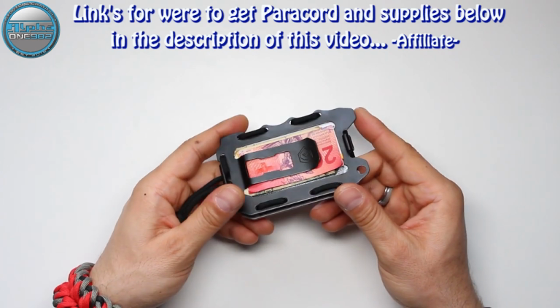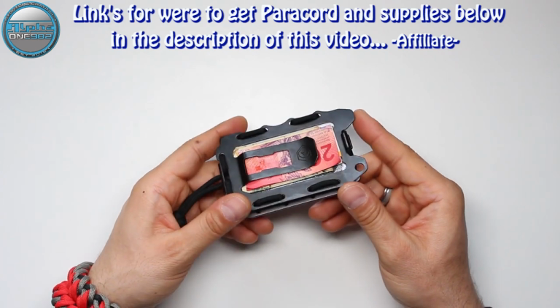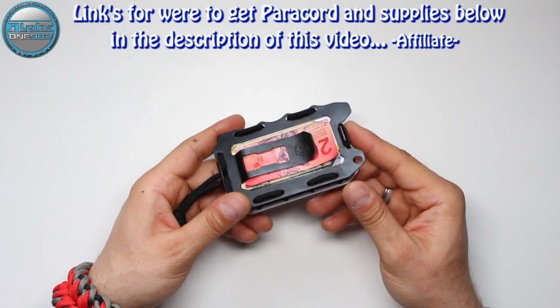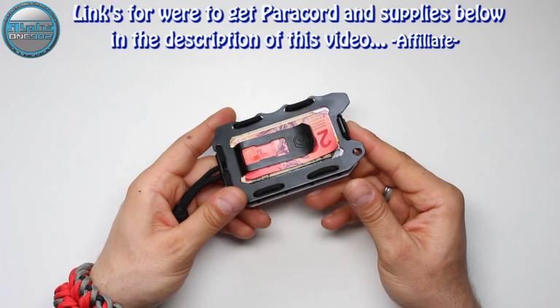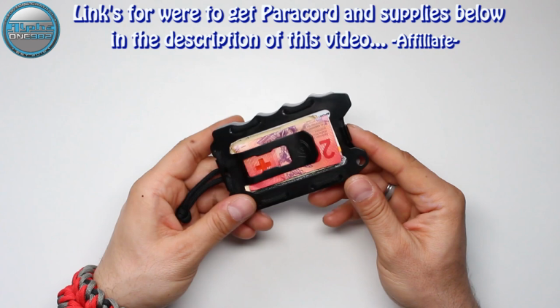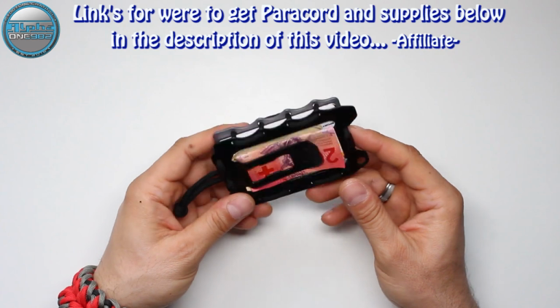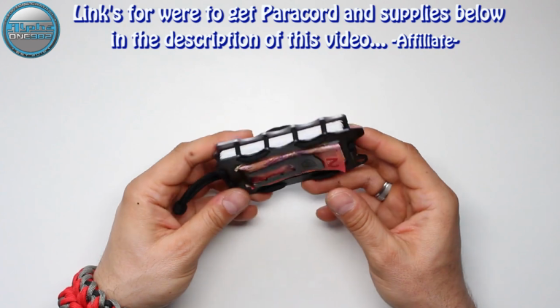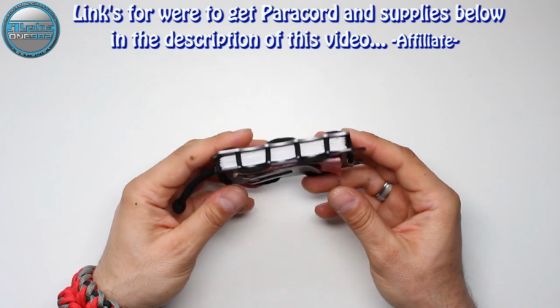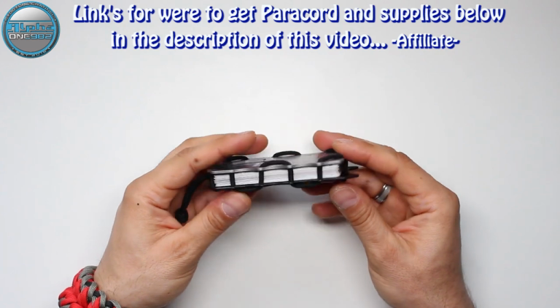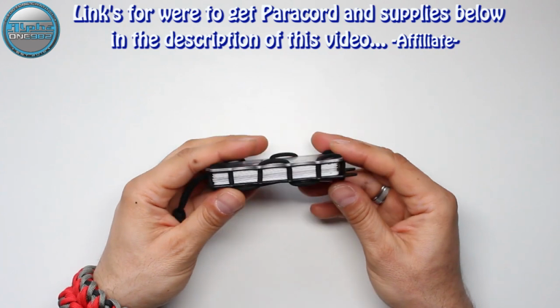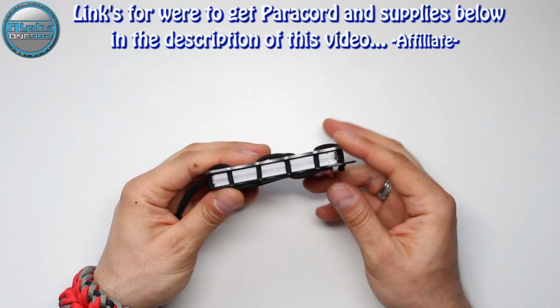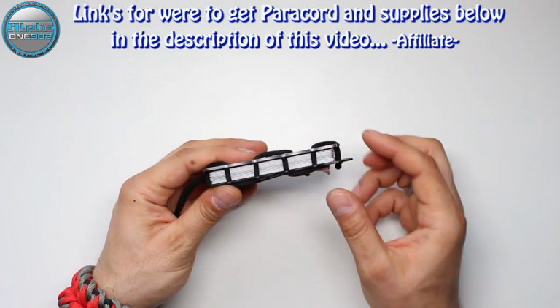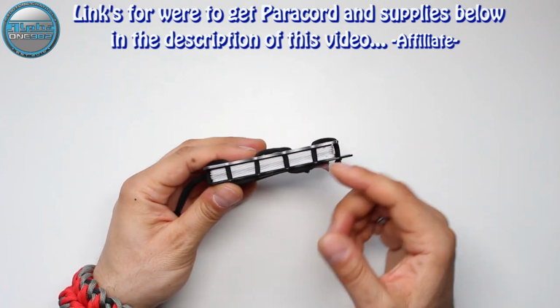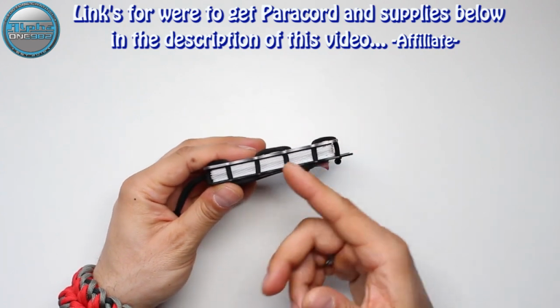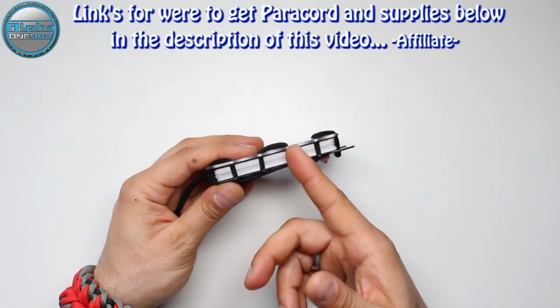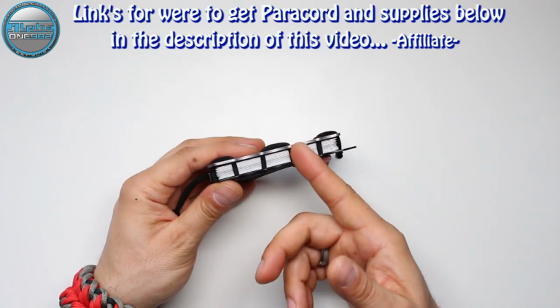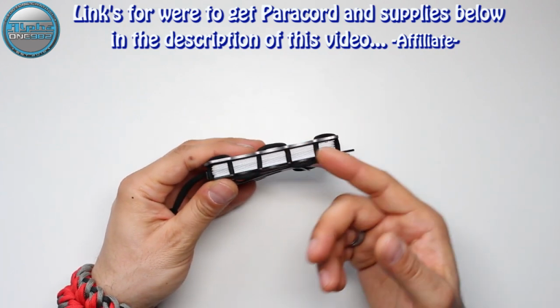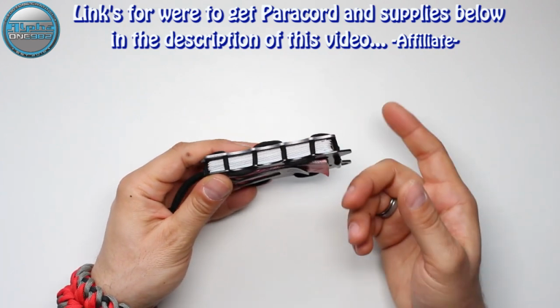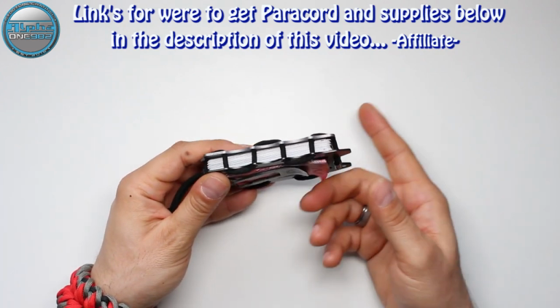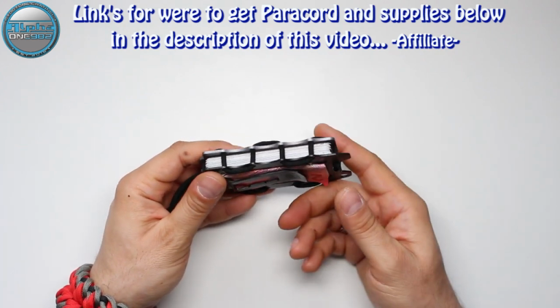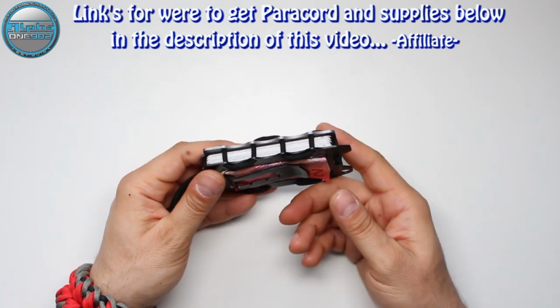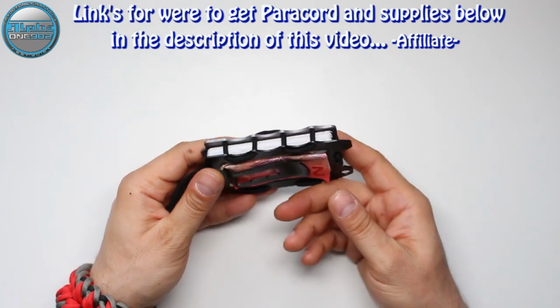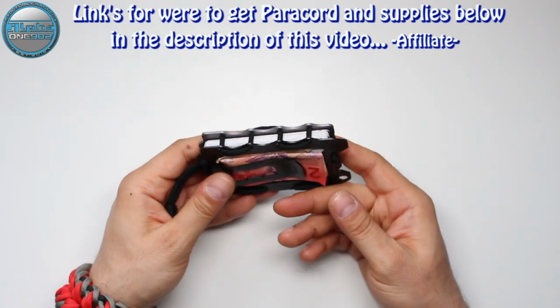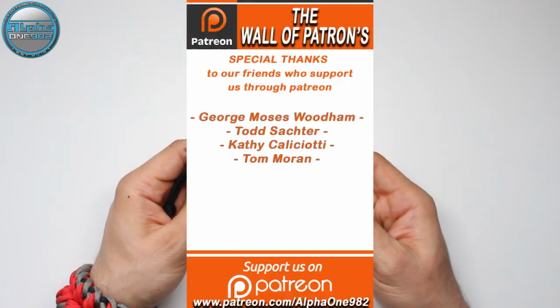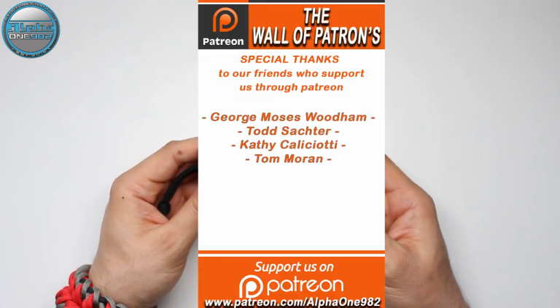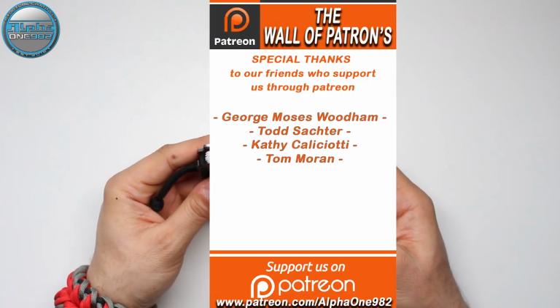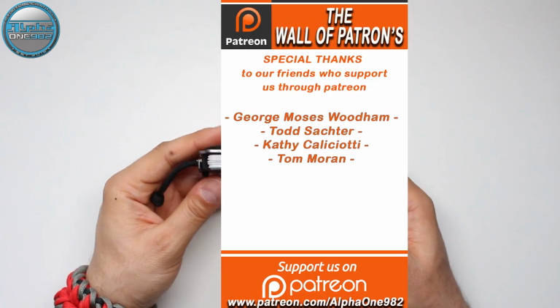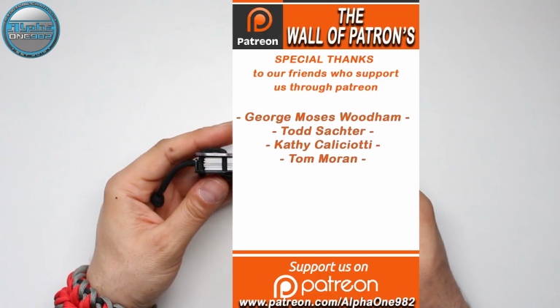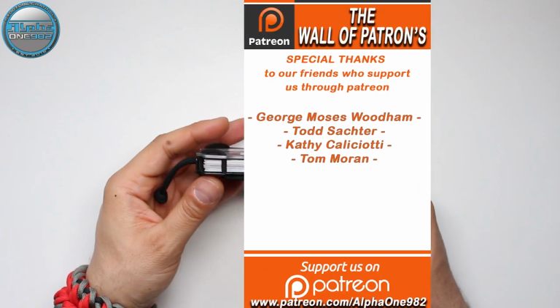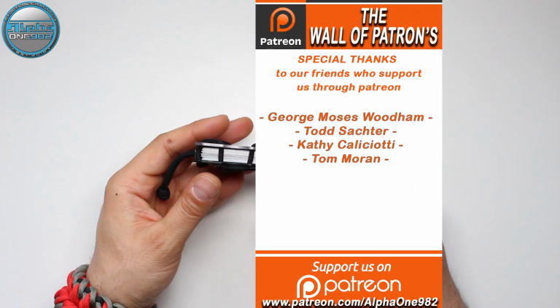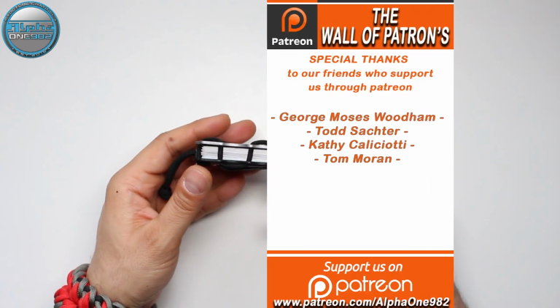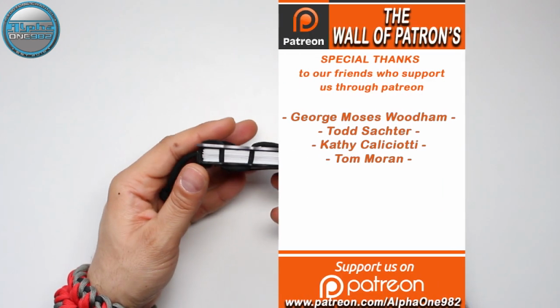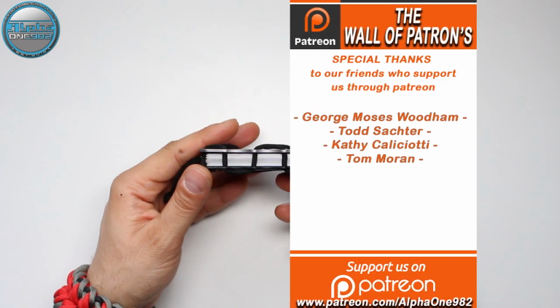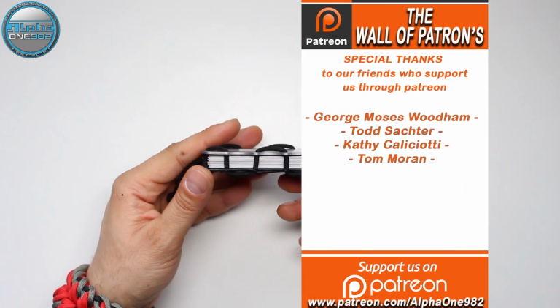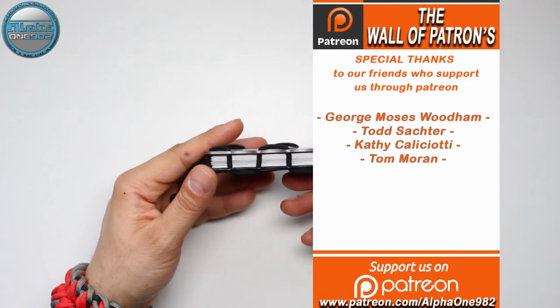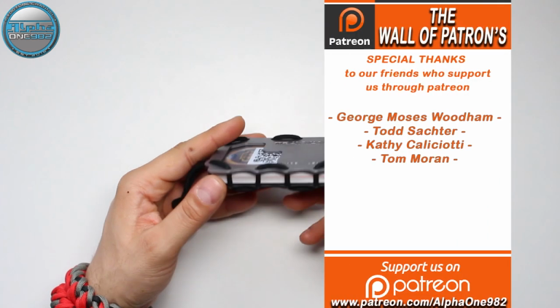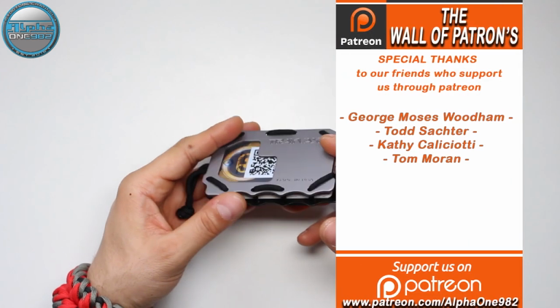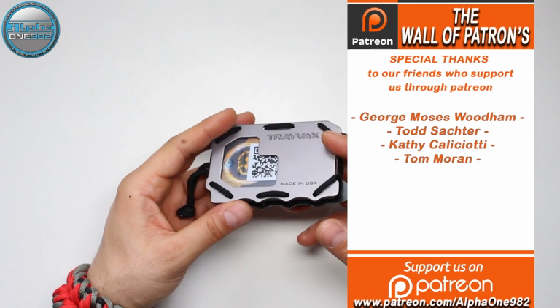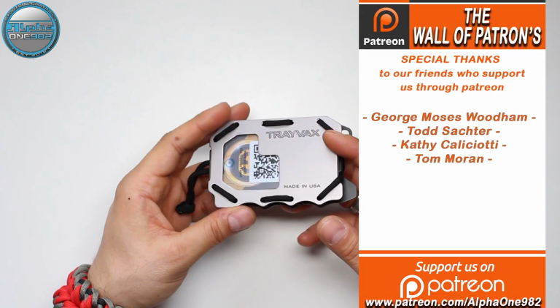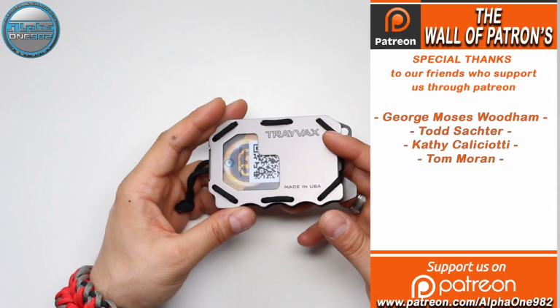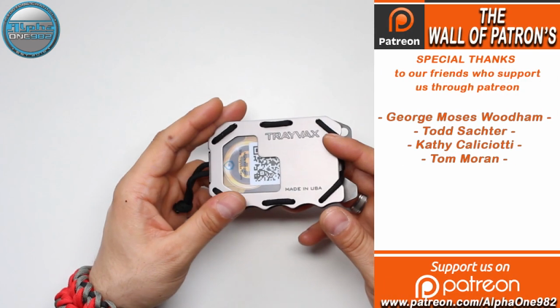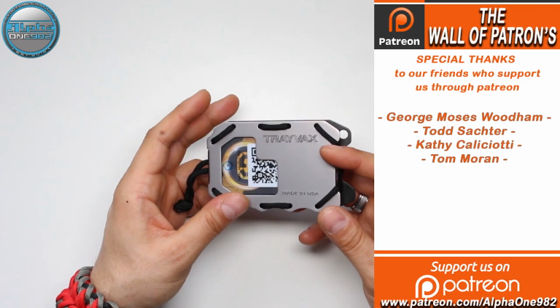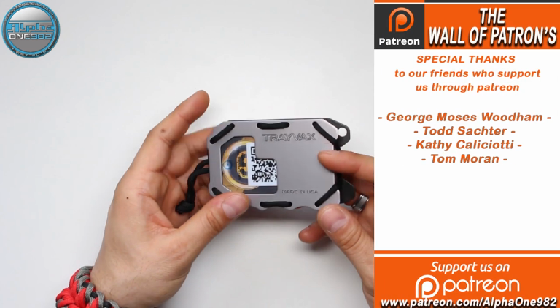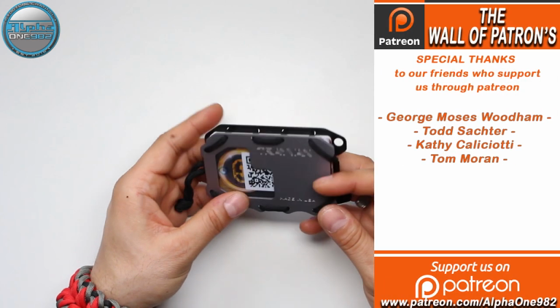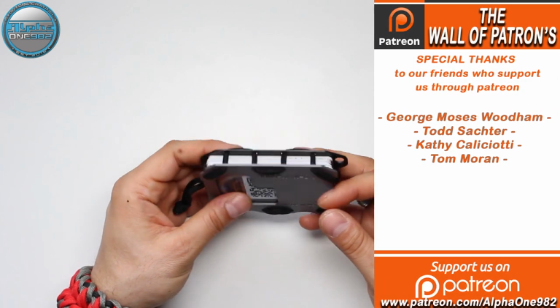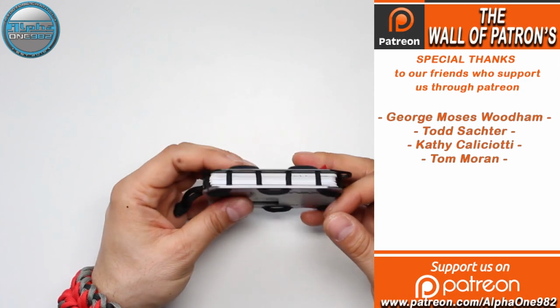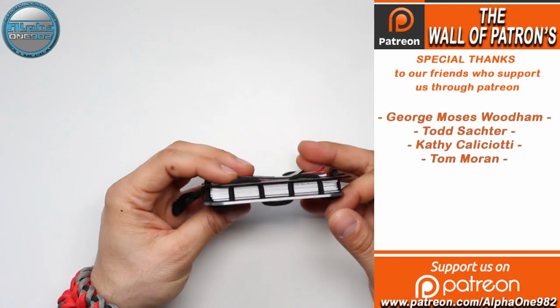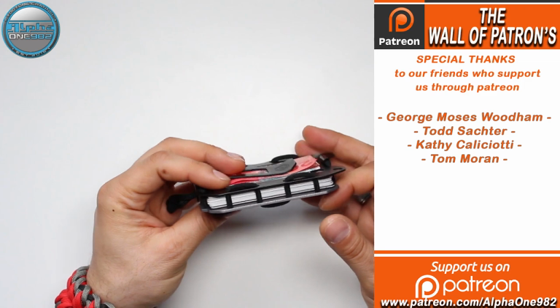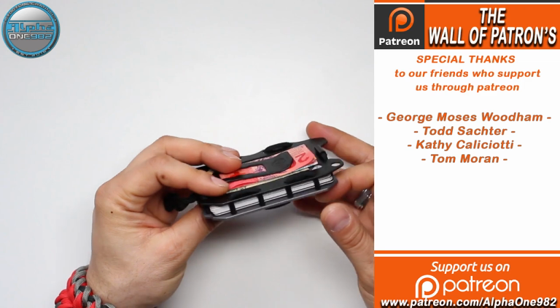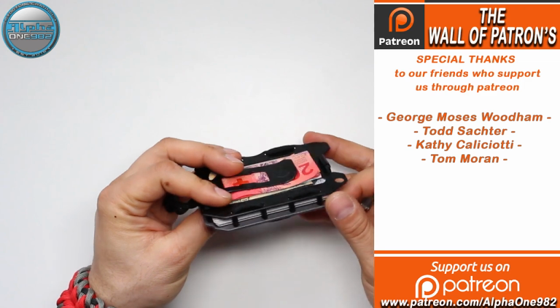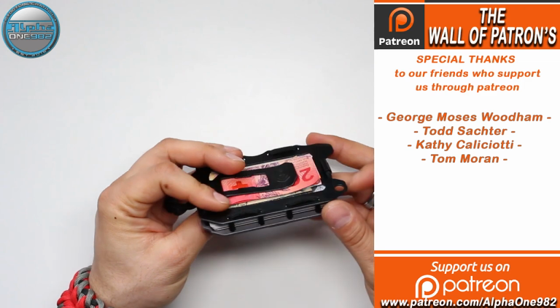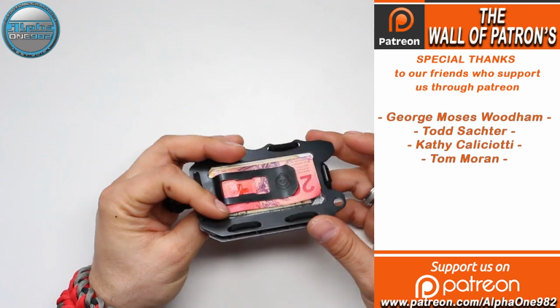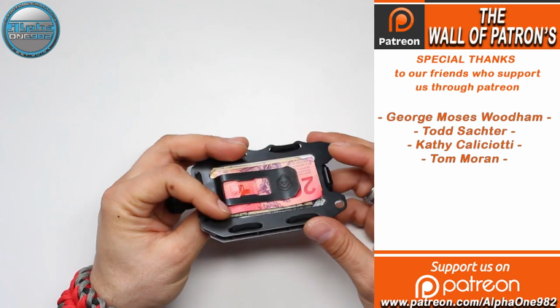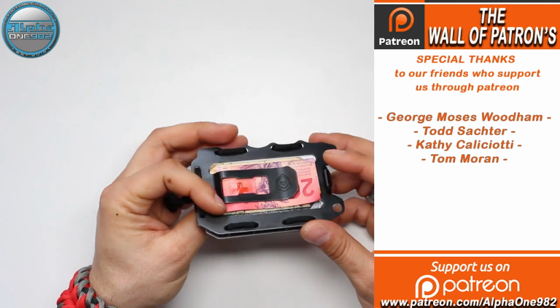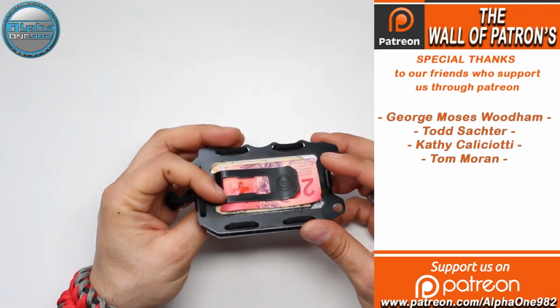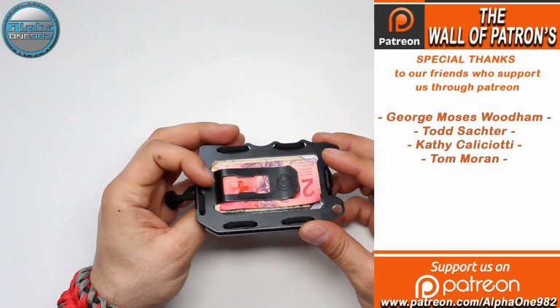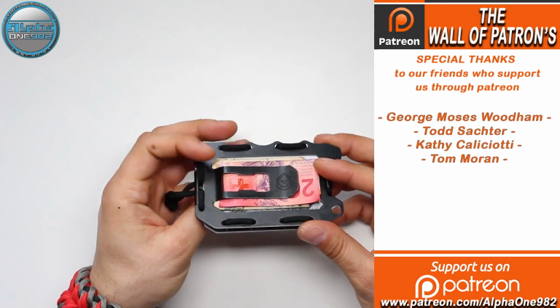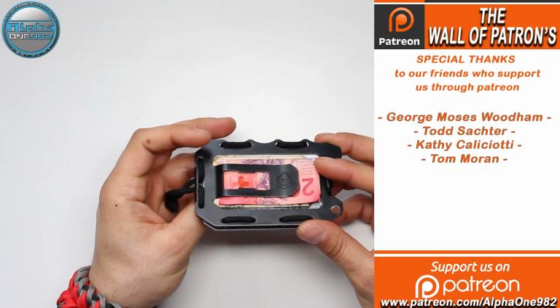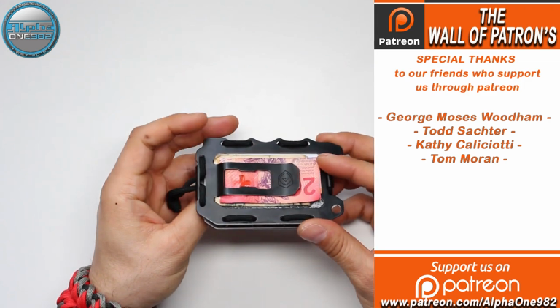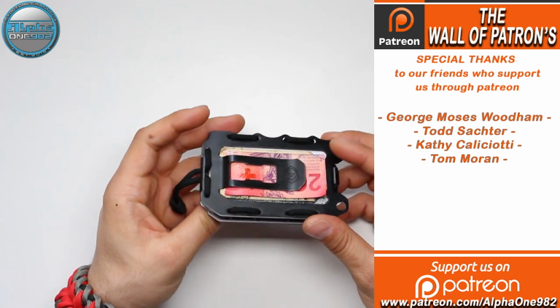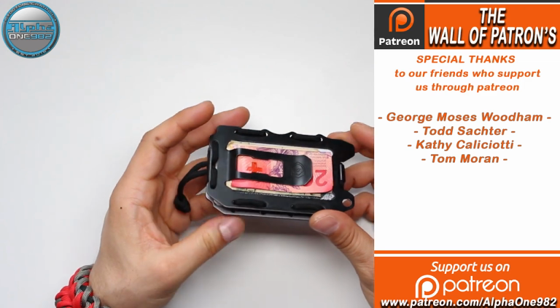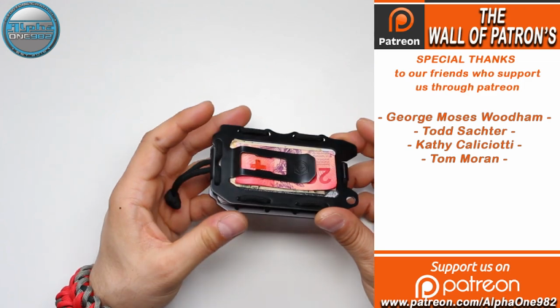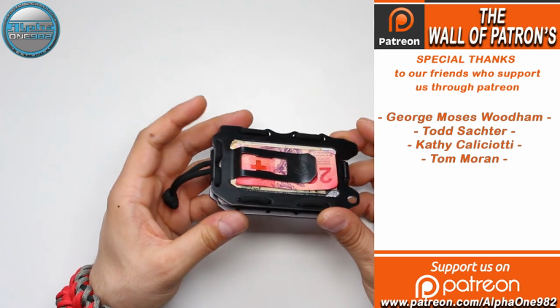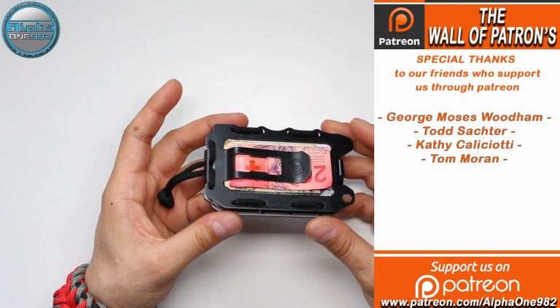As you can see, it can hold up to 20 cards and 7 or 10 bills.